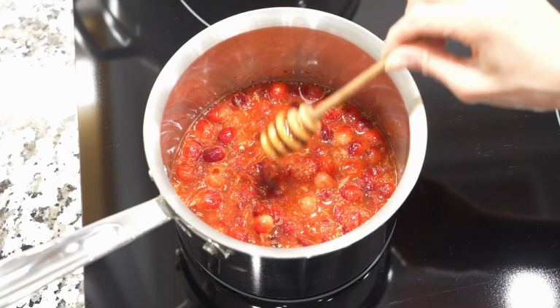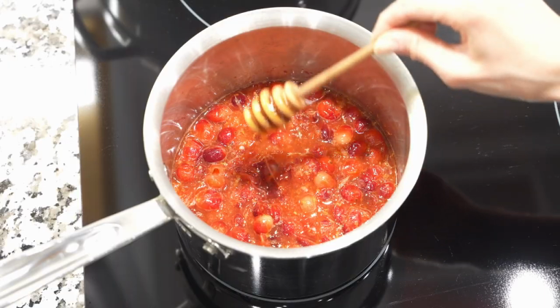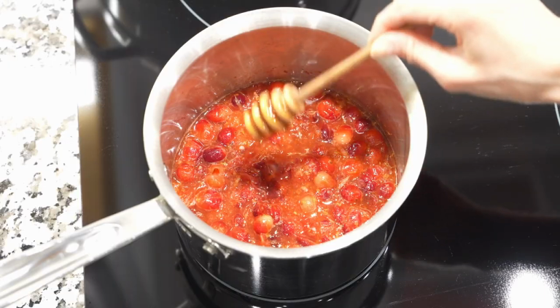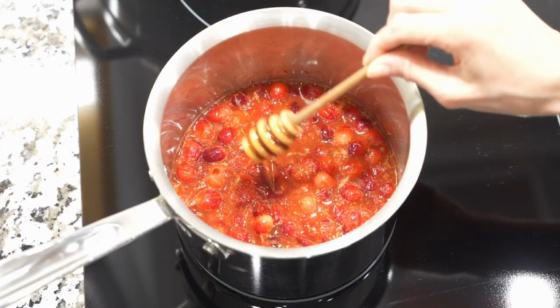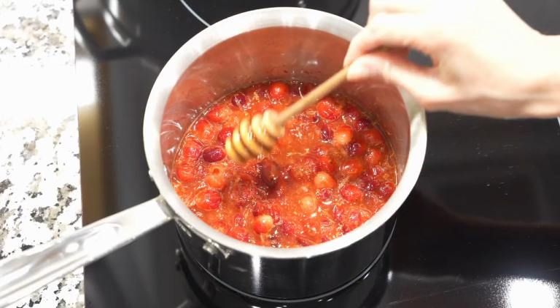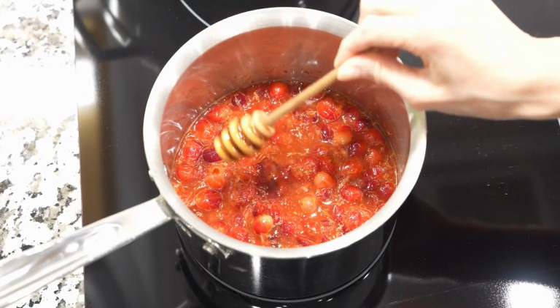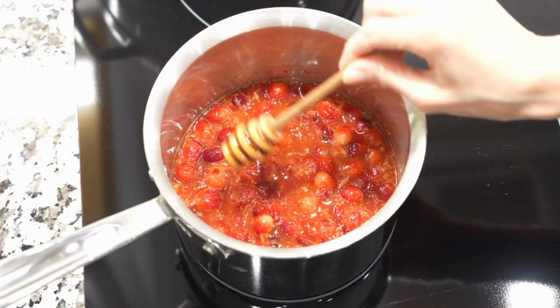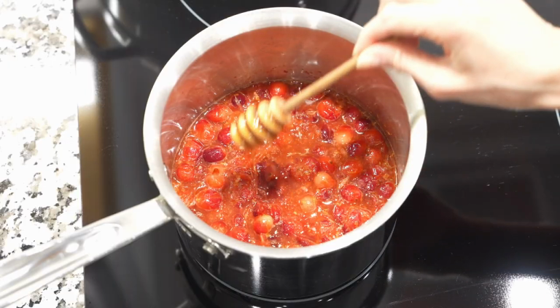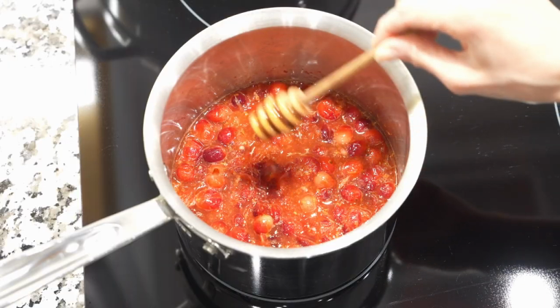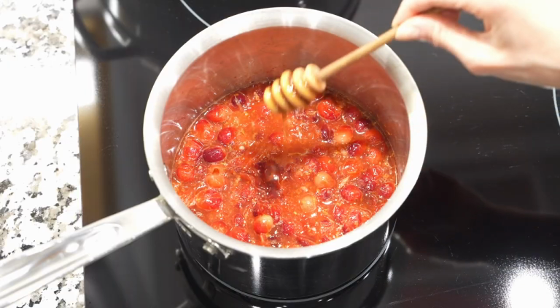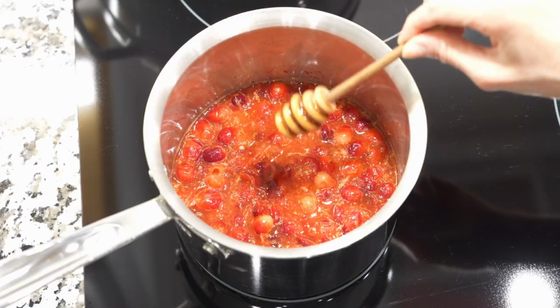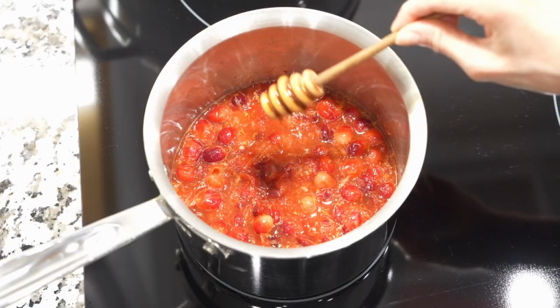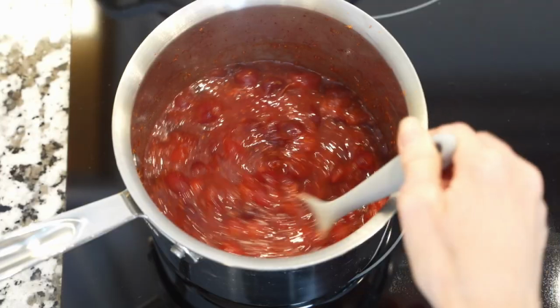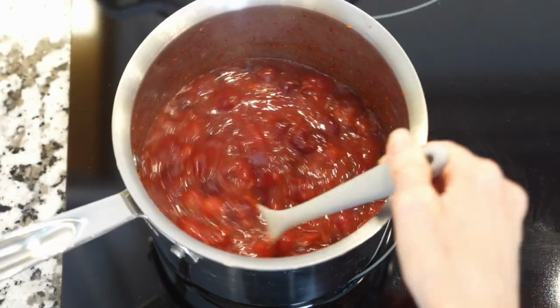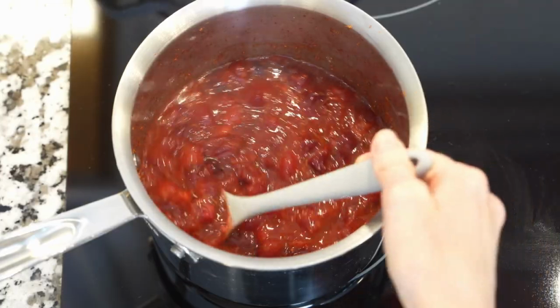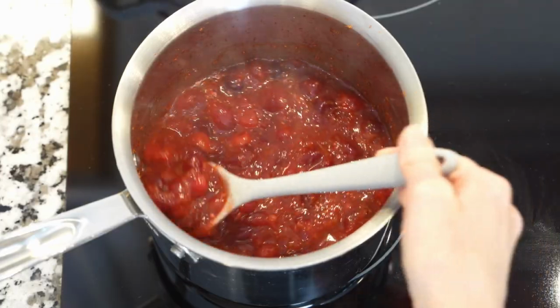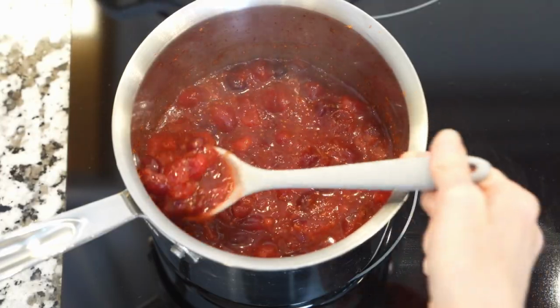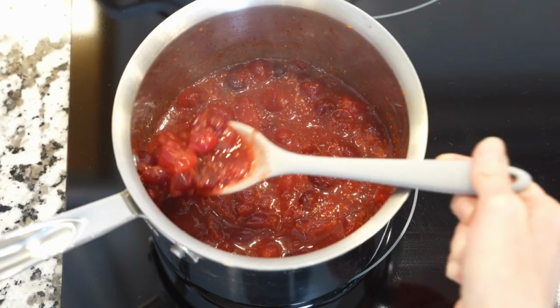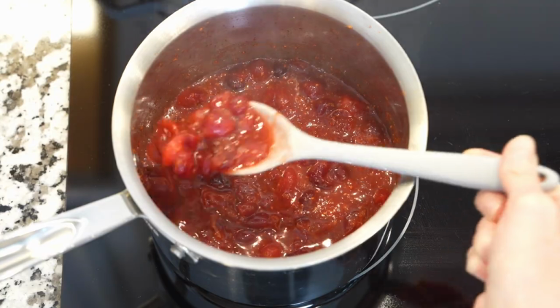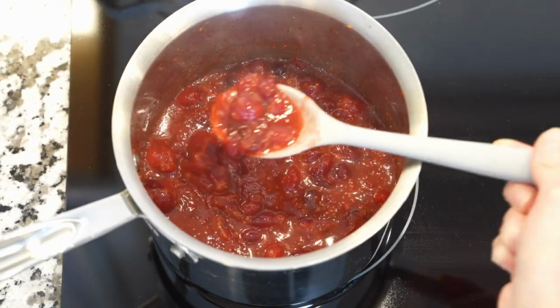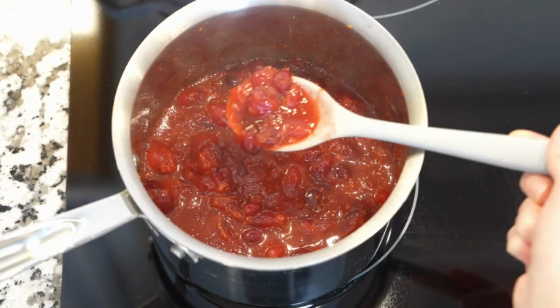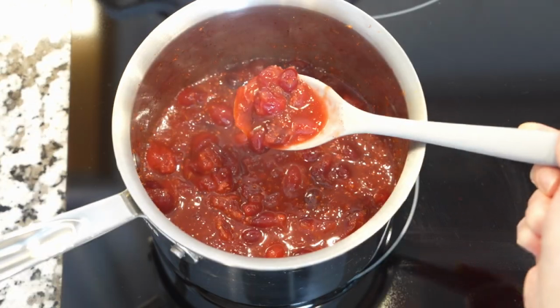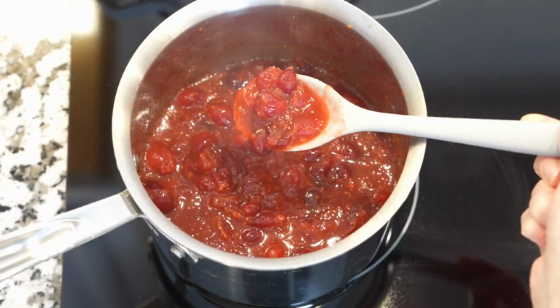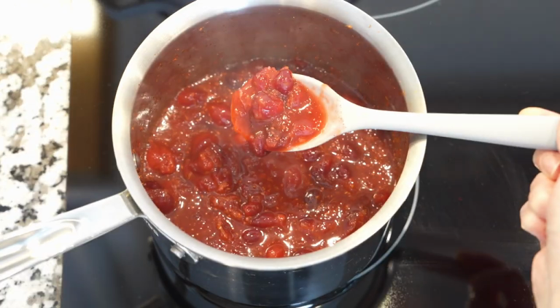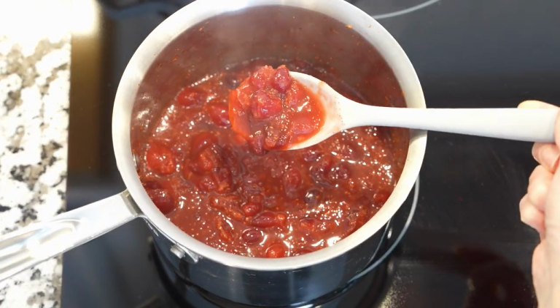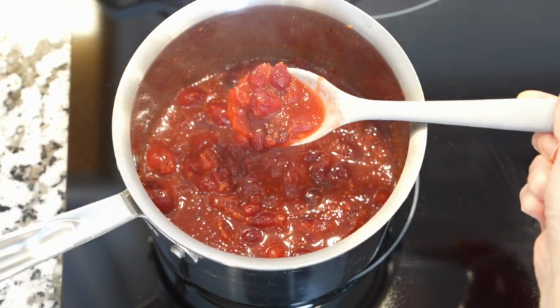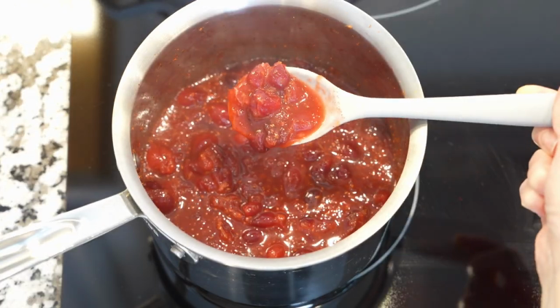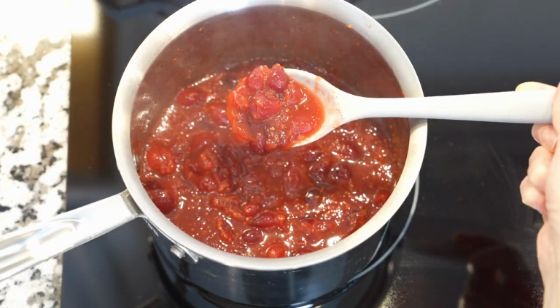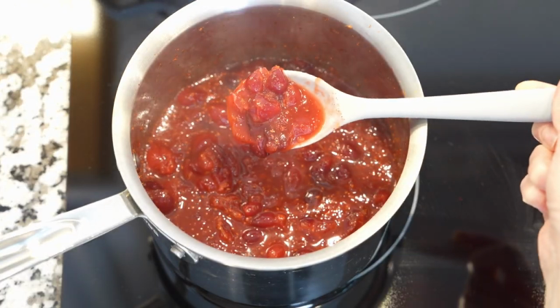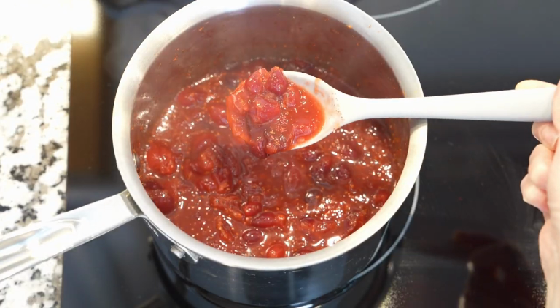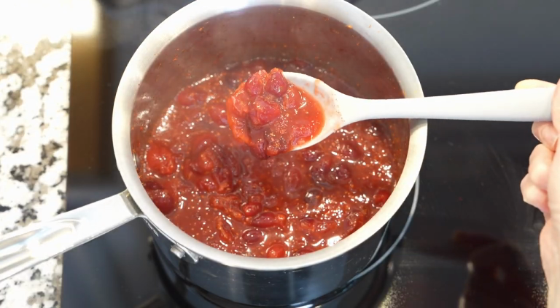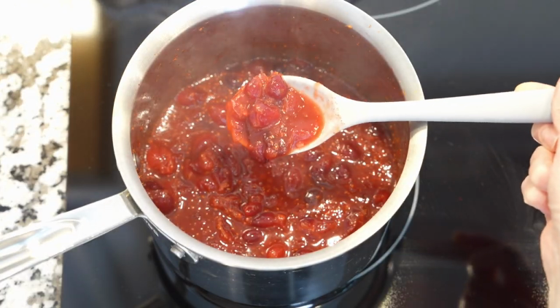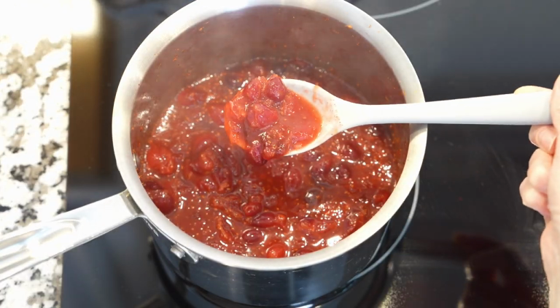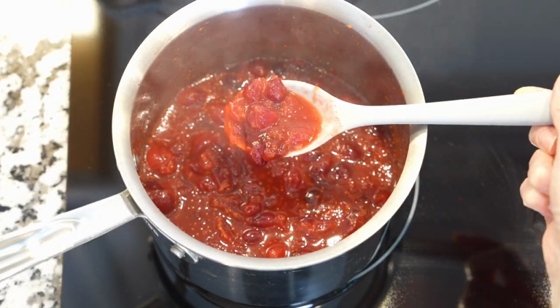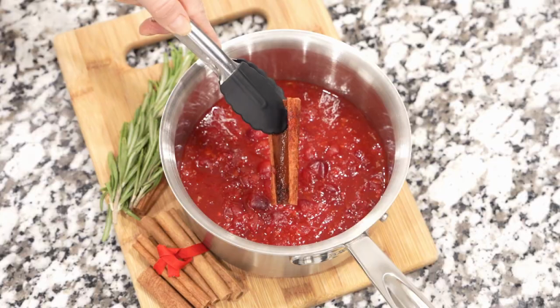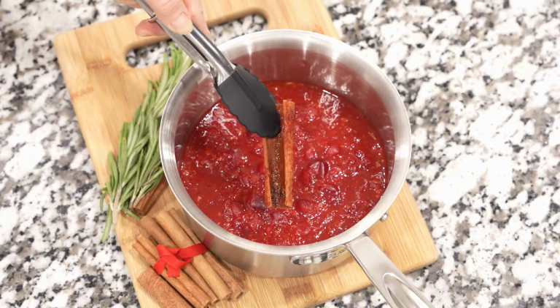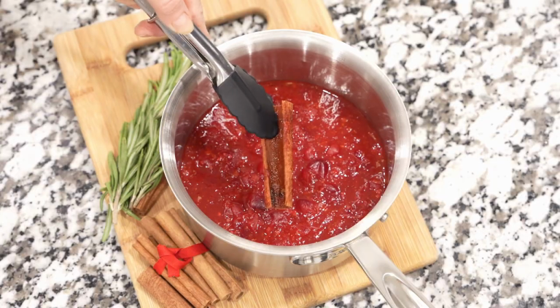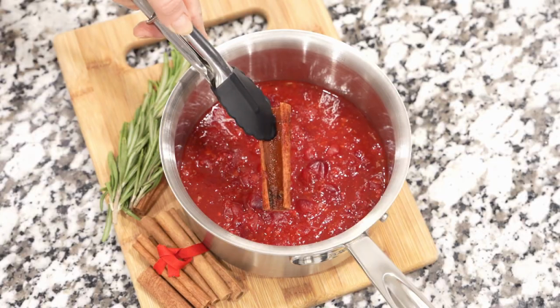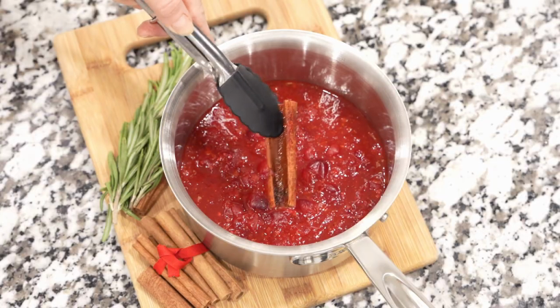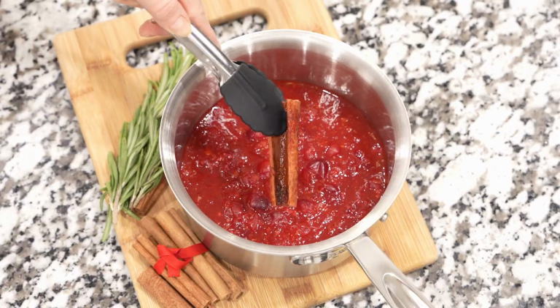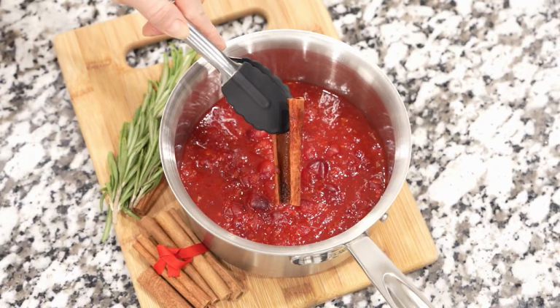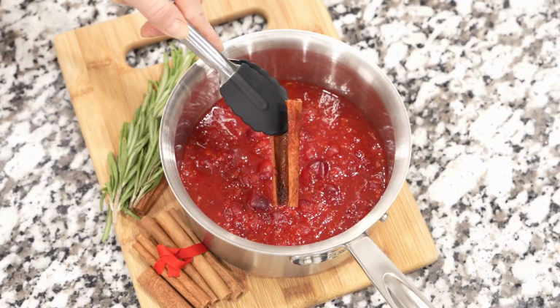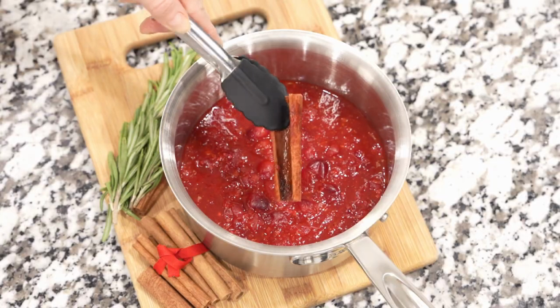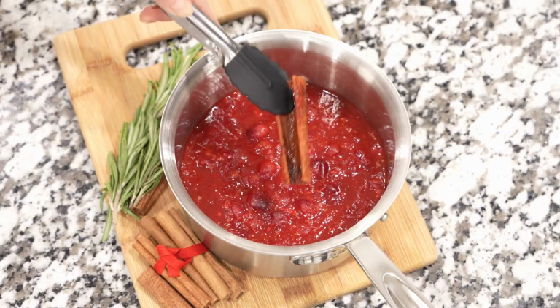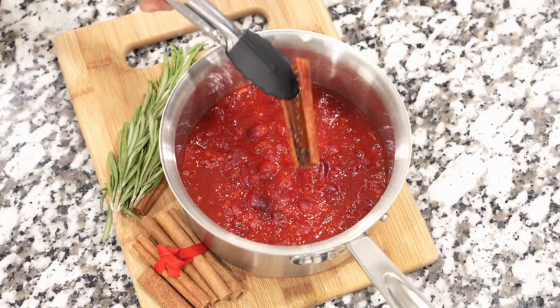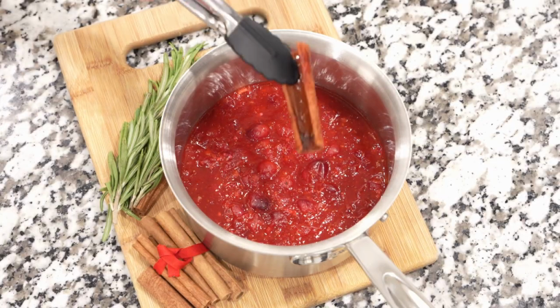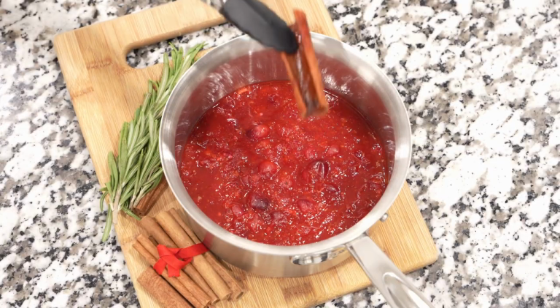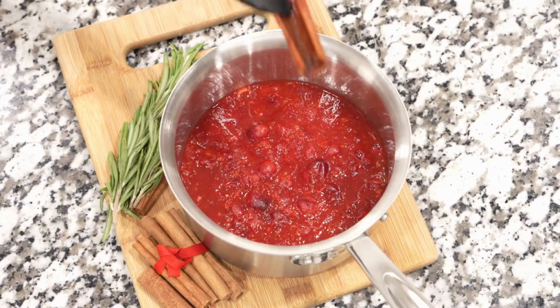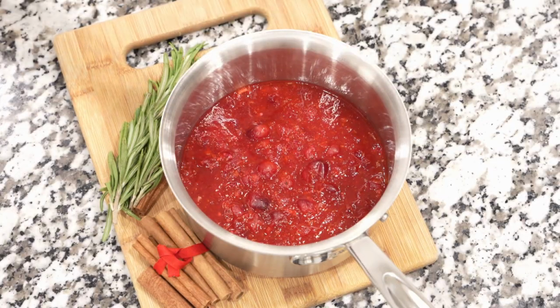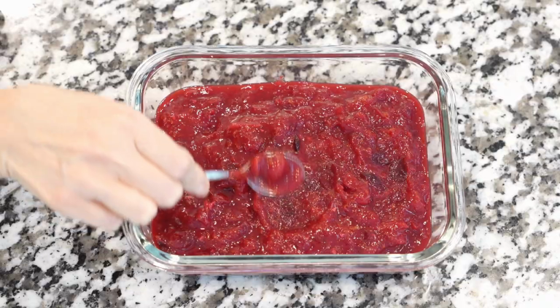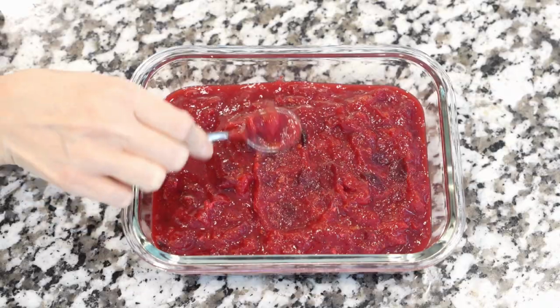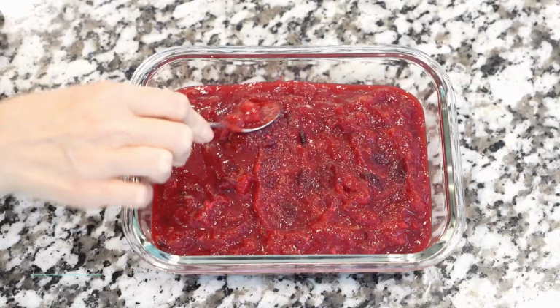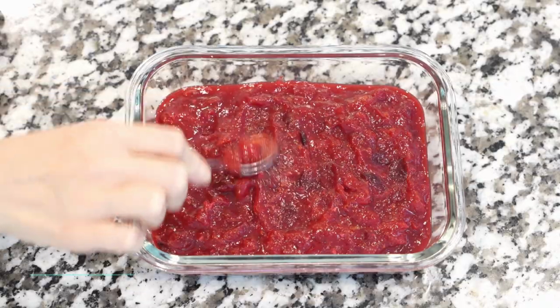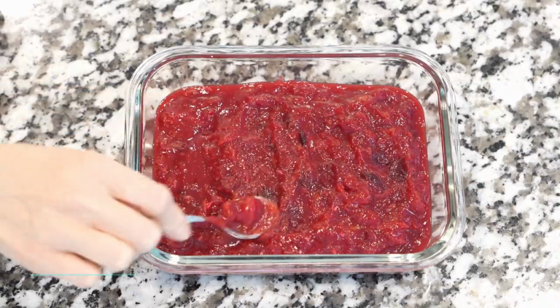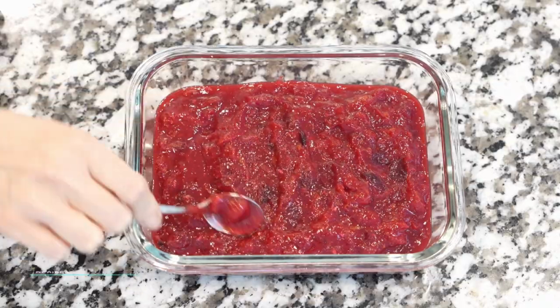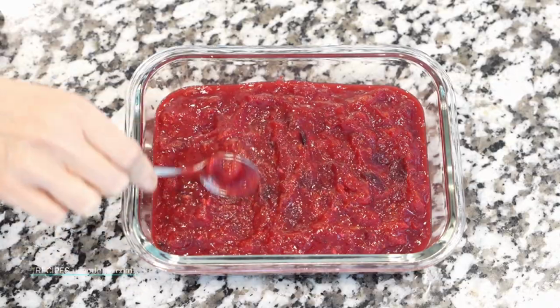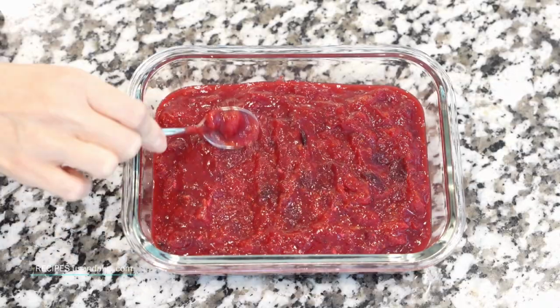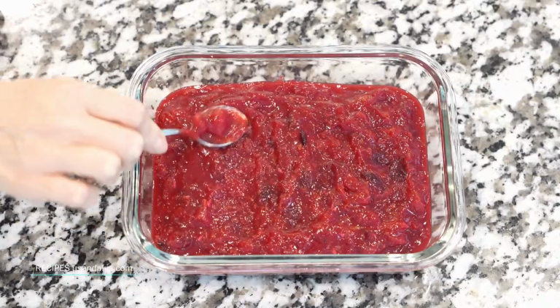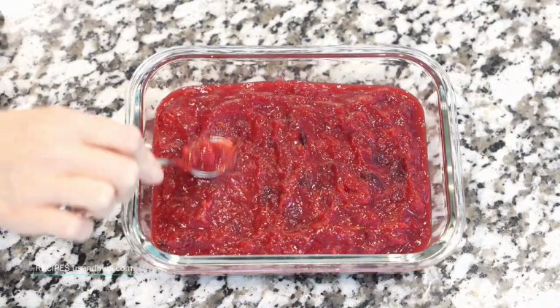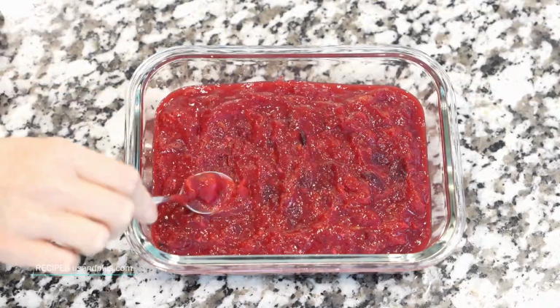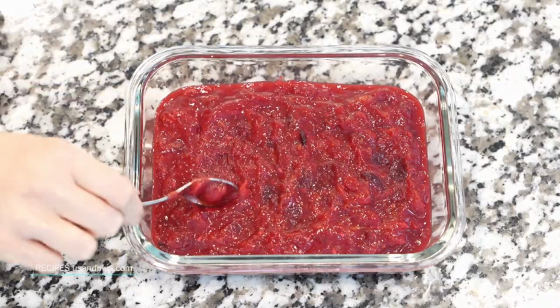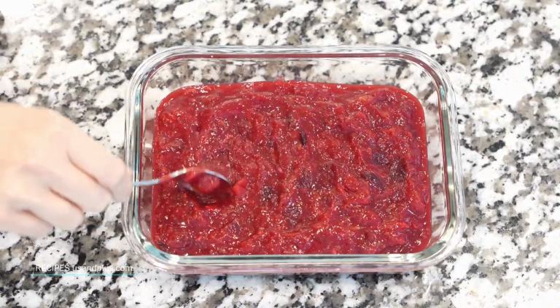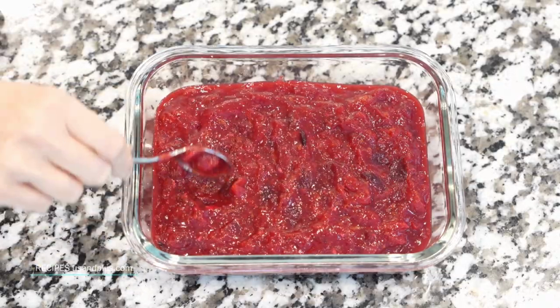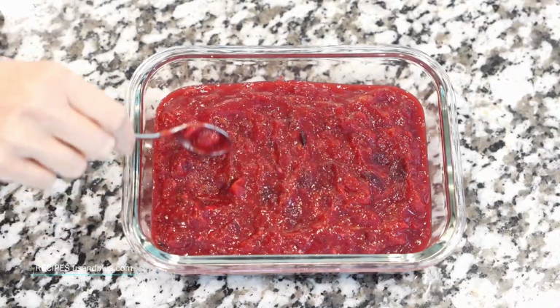Once the cranberry sauce is cooked, taste and adjust the sweetness to your liking. If you used a cinnamon stick, now is a good time to remove it.